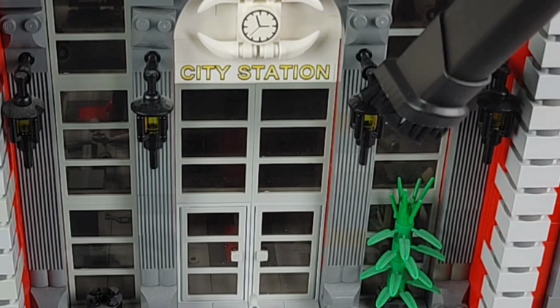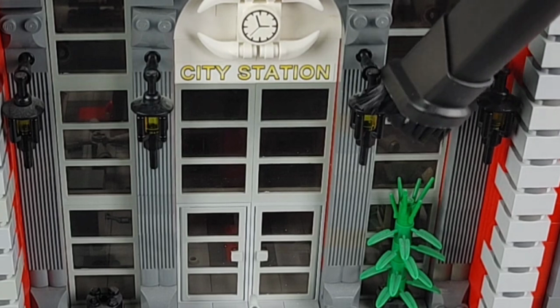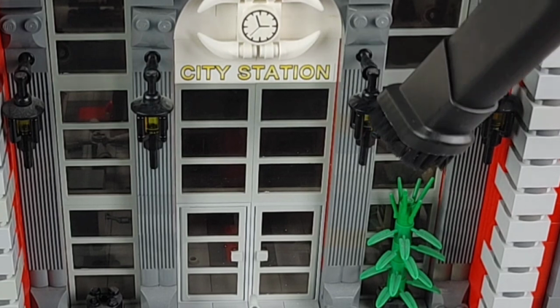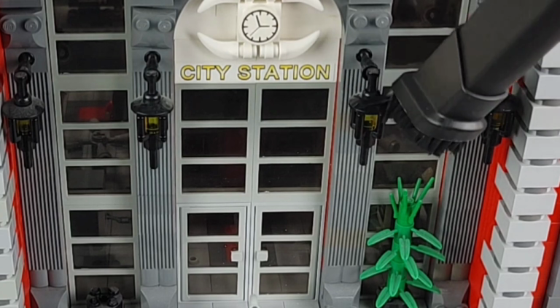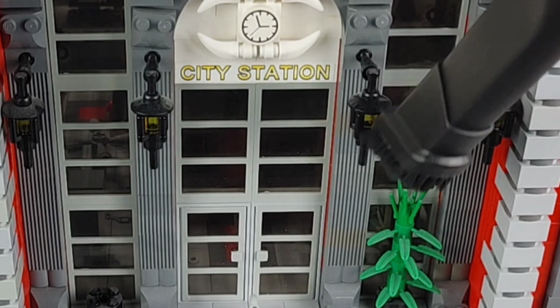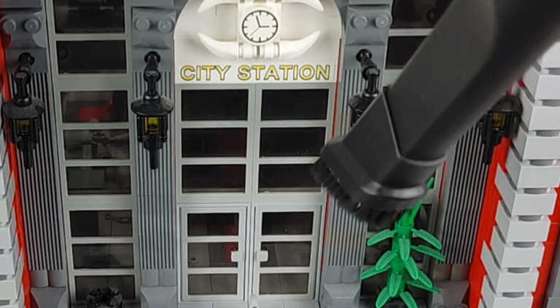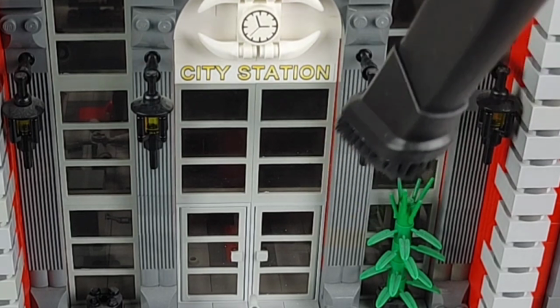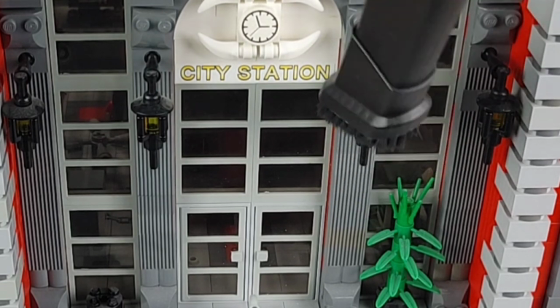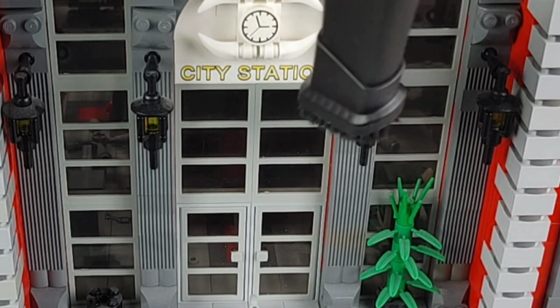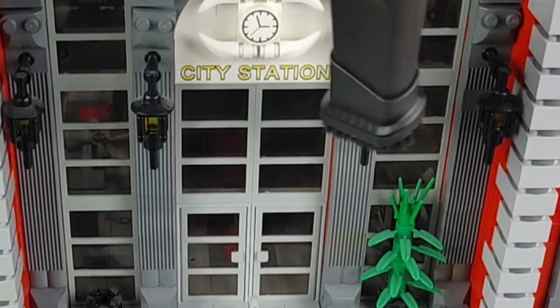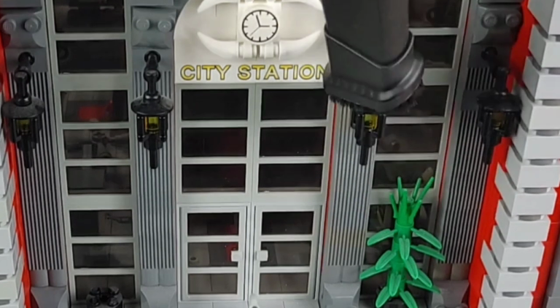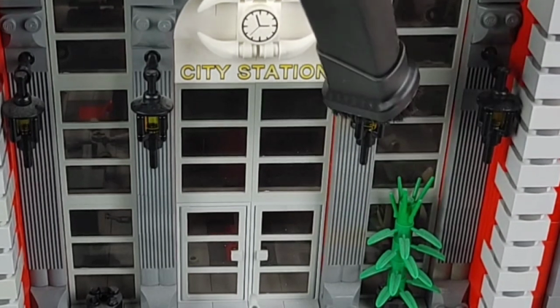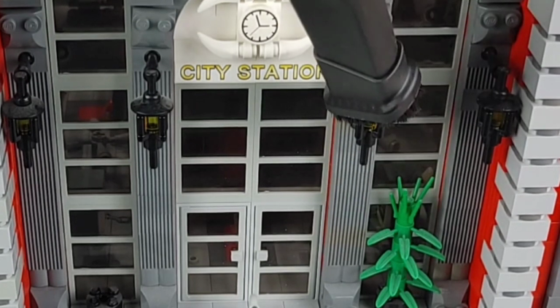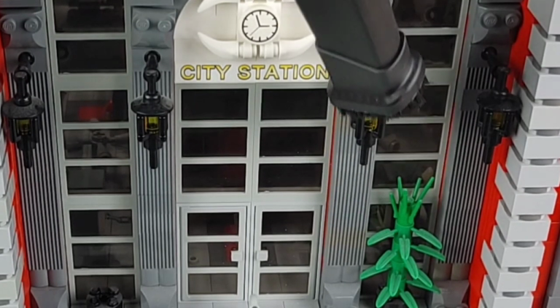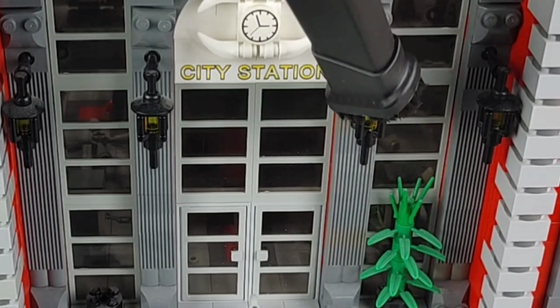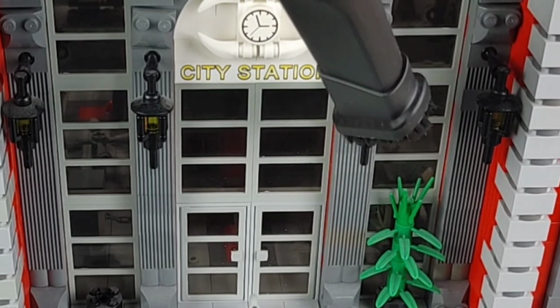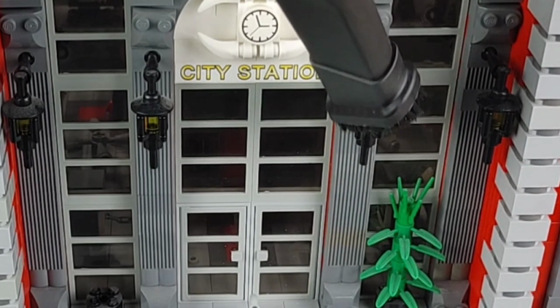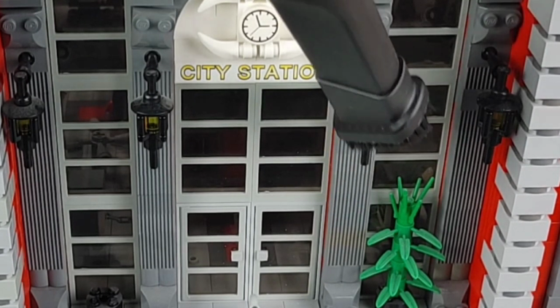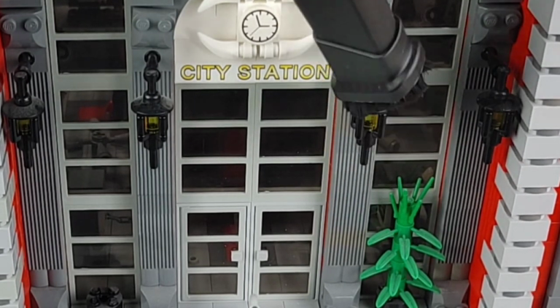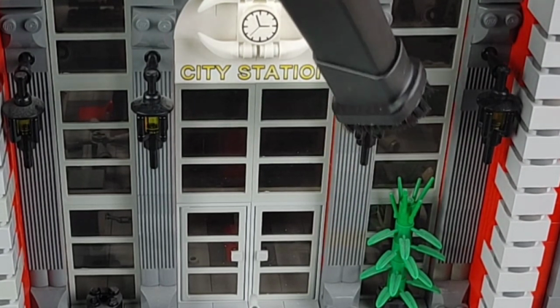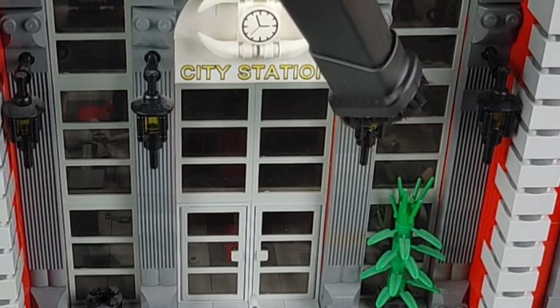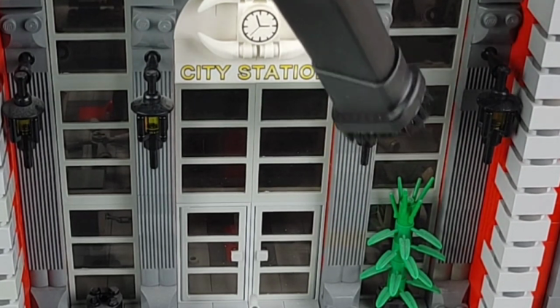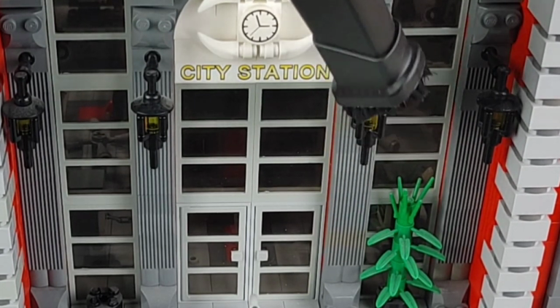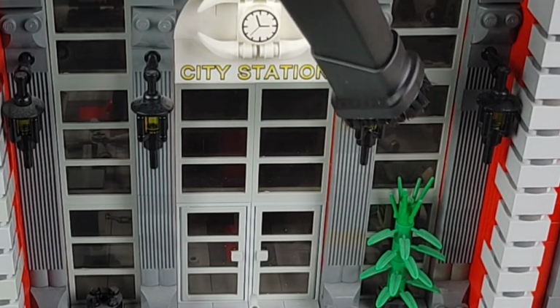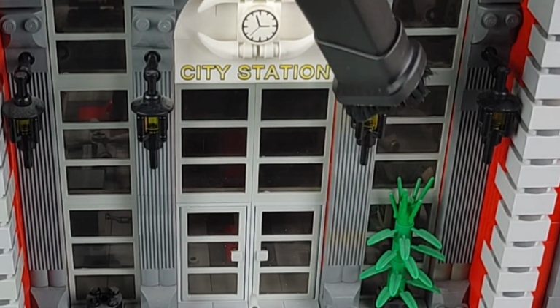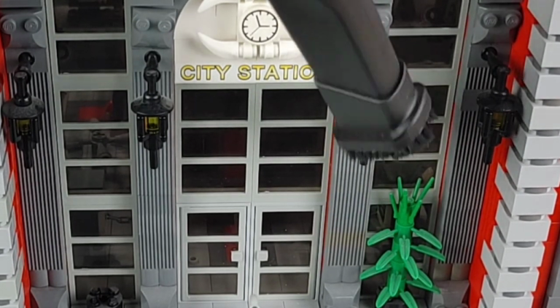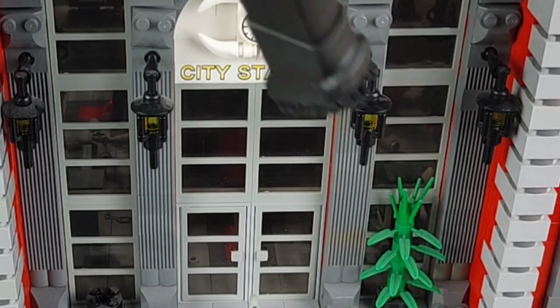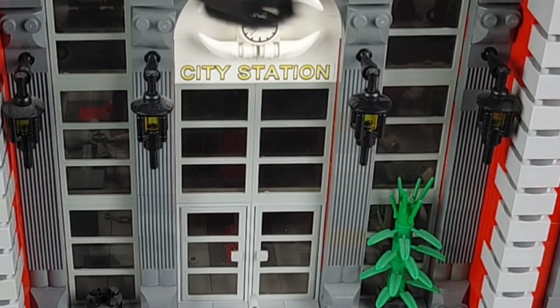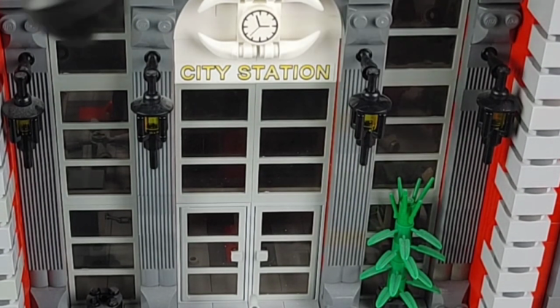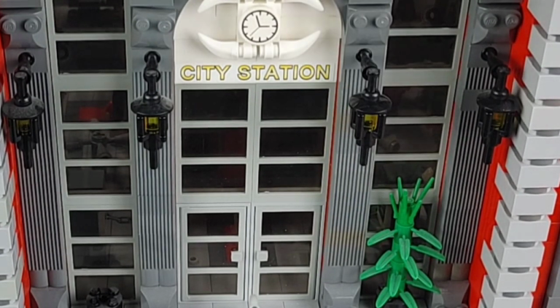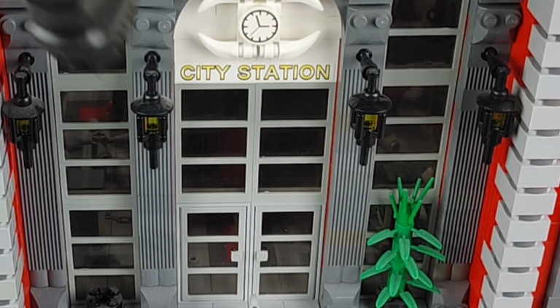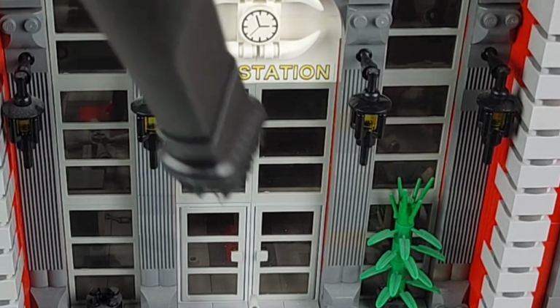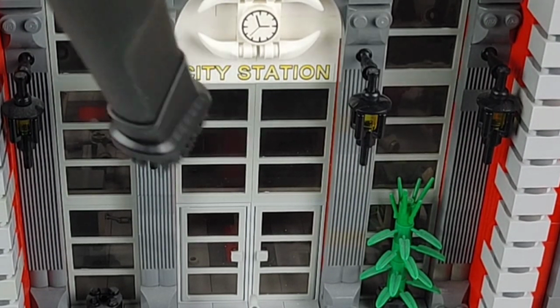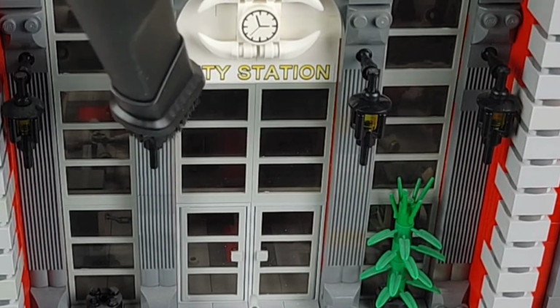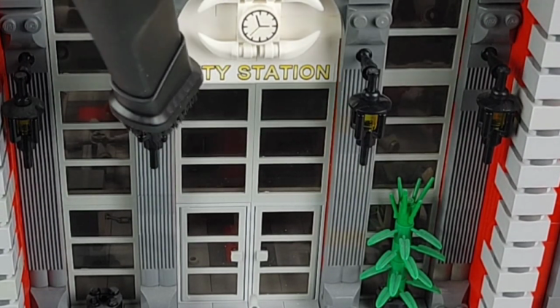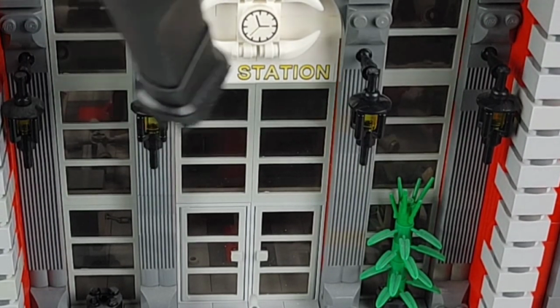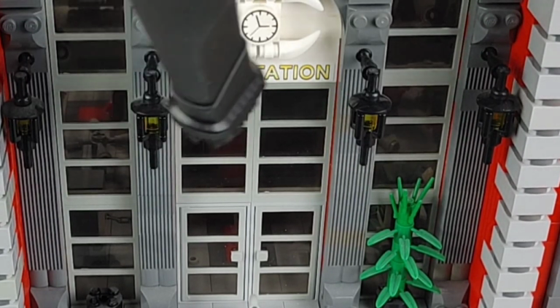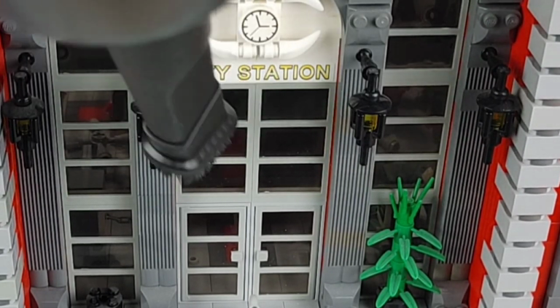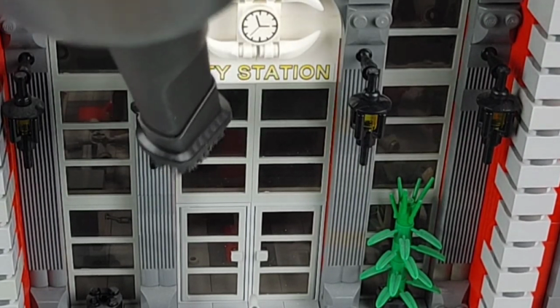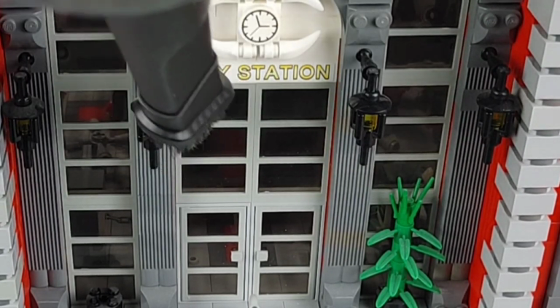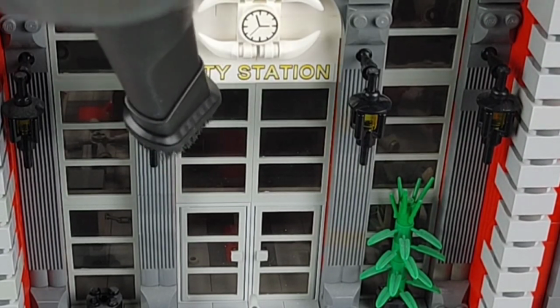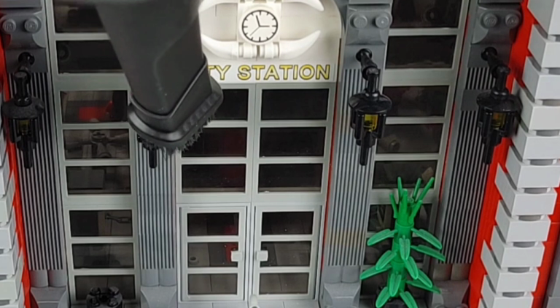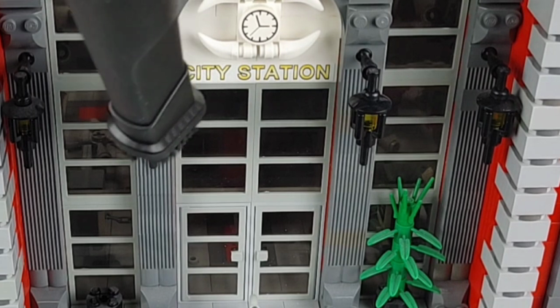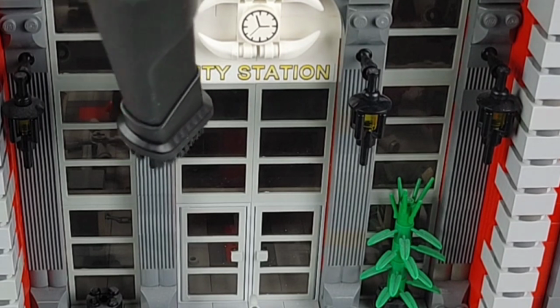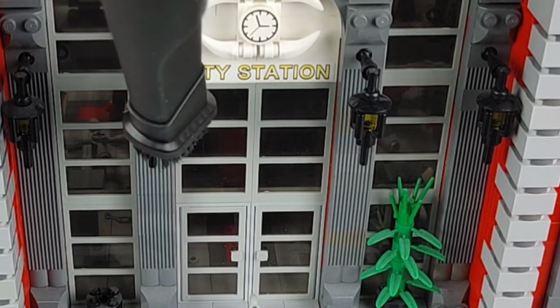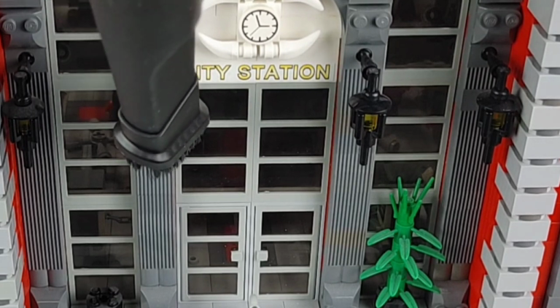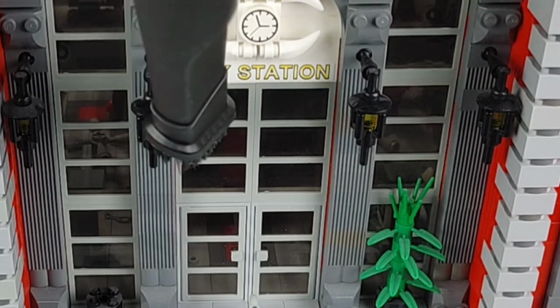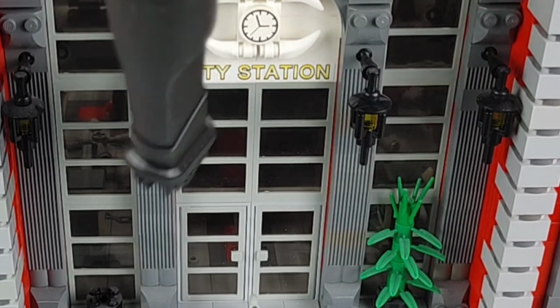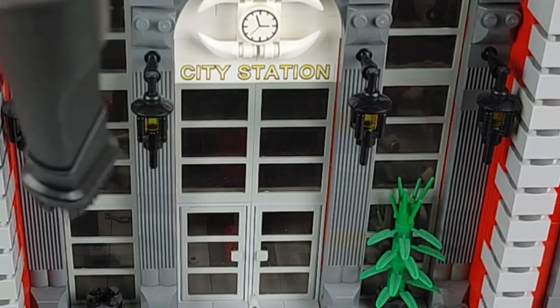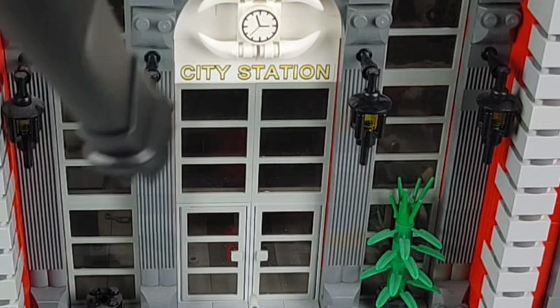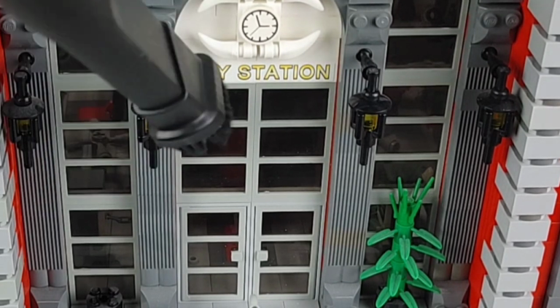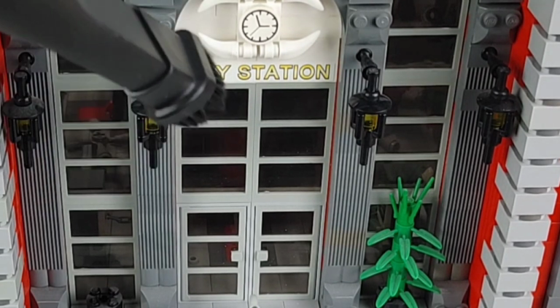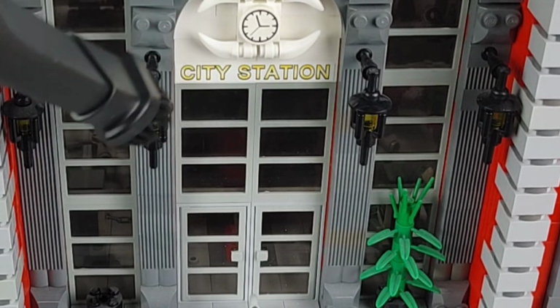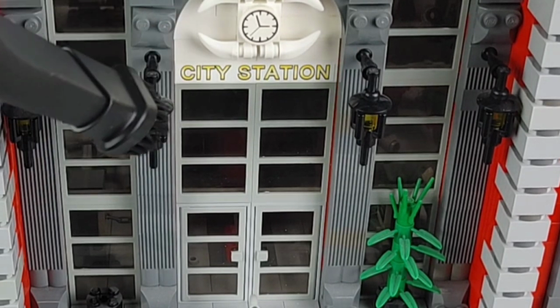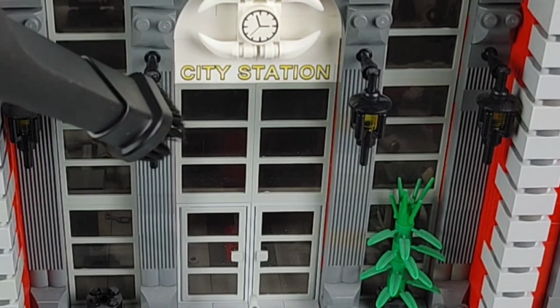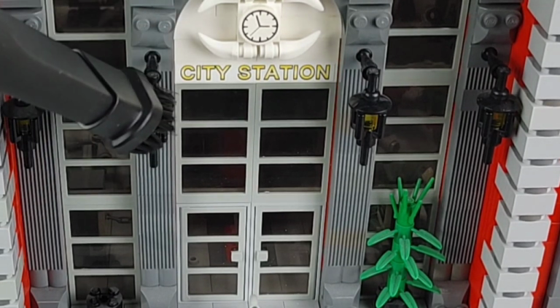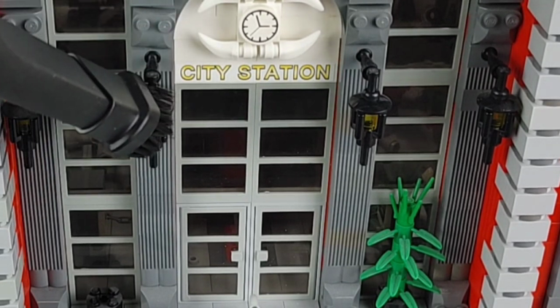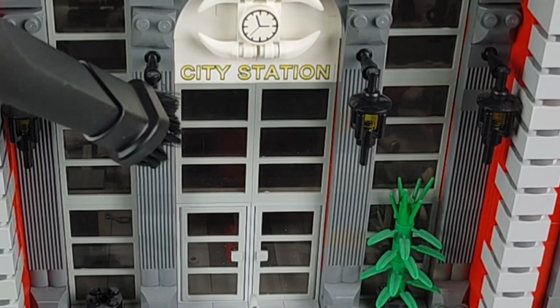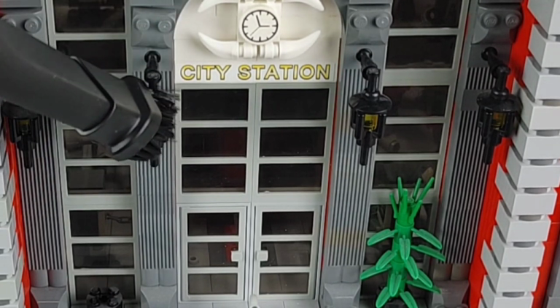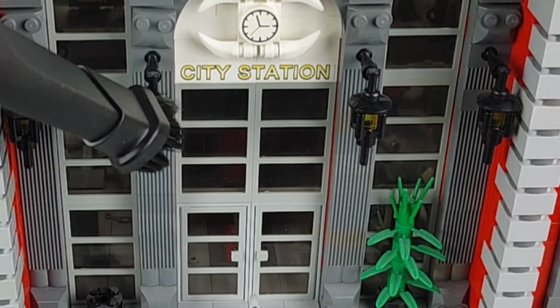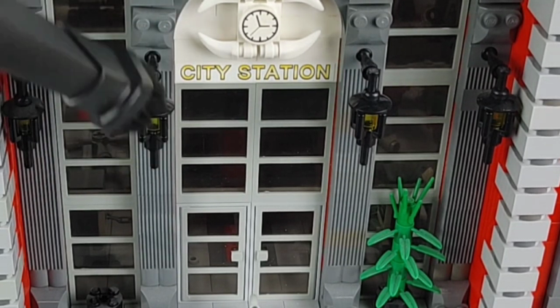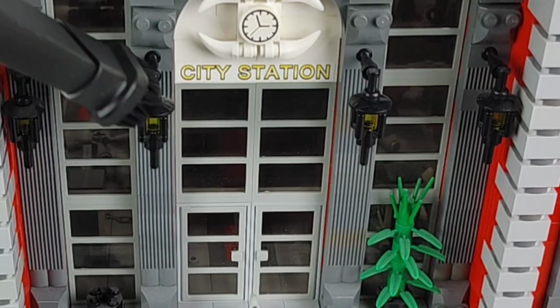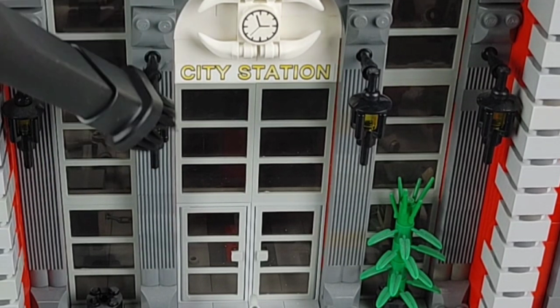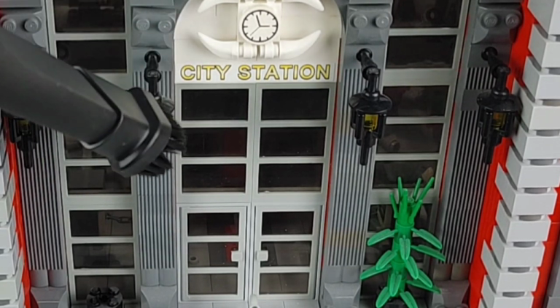As you can see it's taking away all the dust from the black lanterns on the front of my train station because they were just absolutely covered in dust.